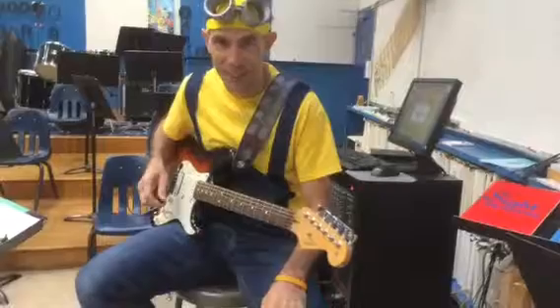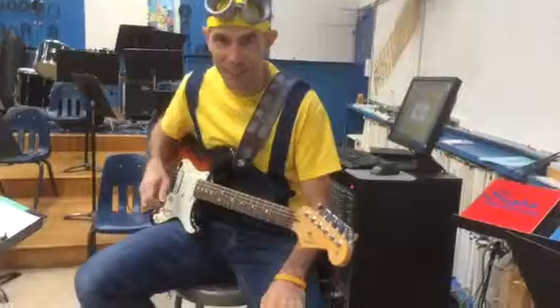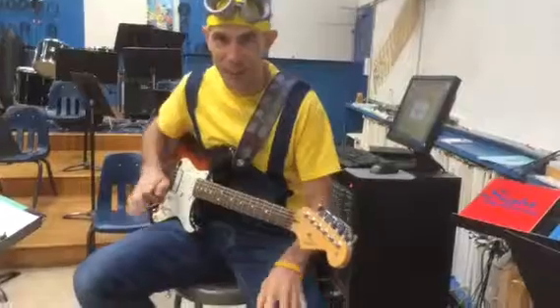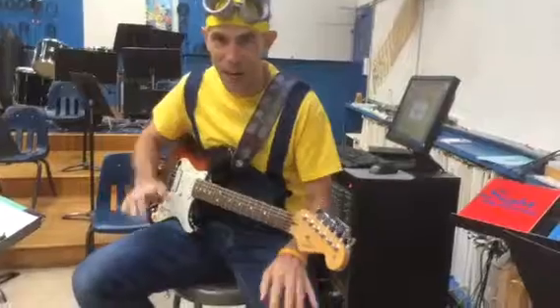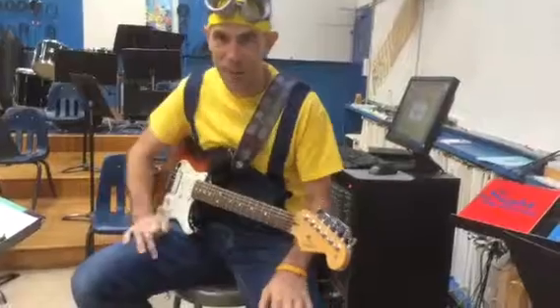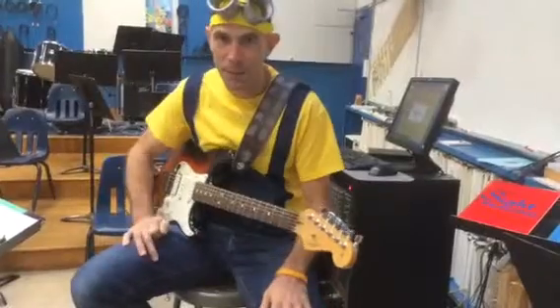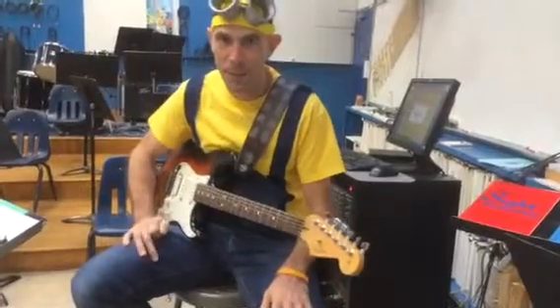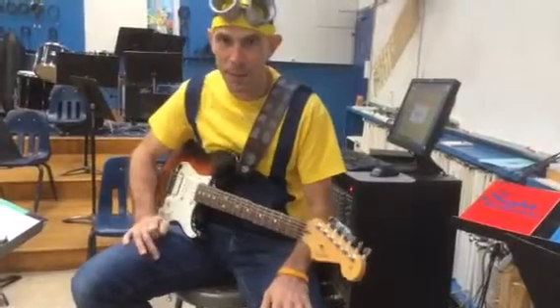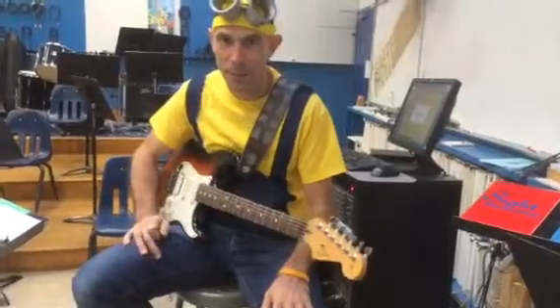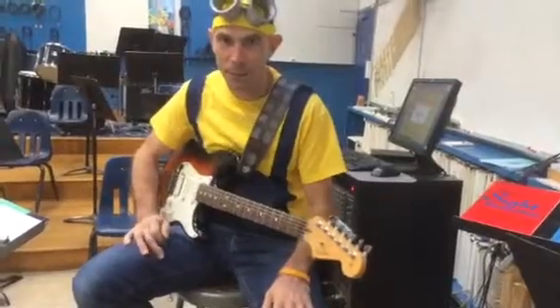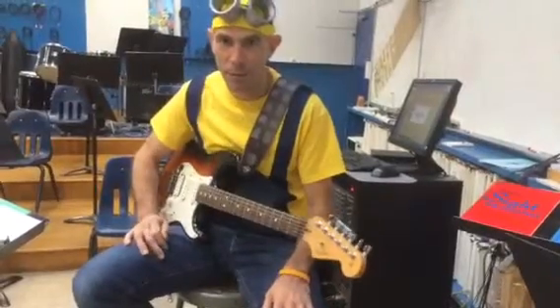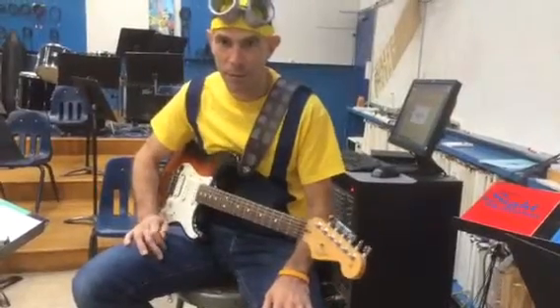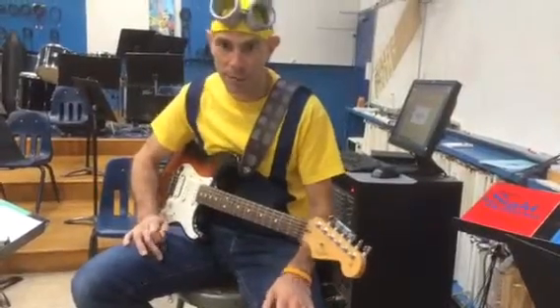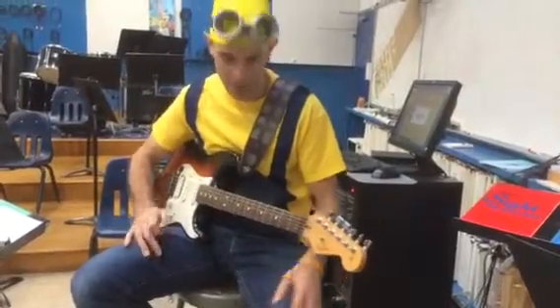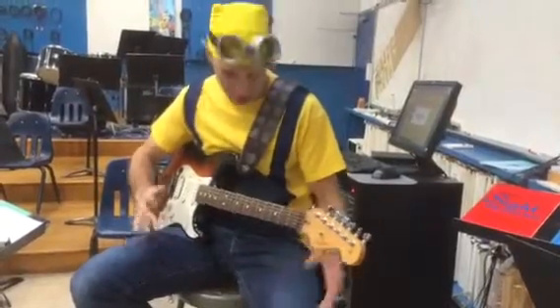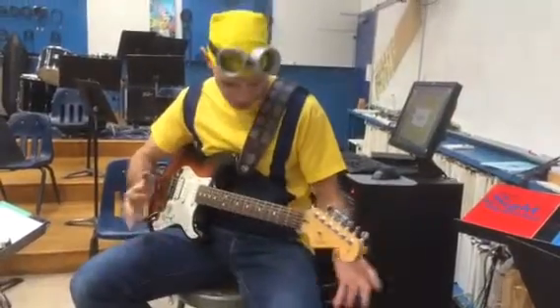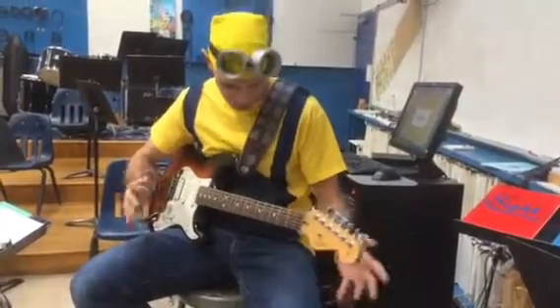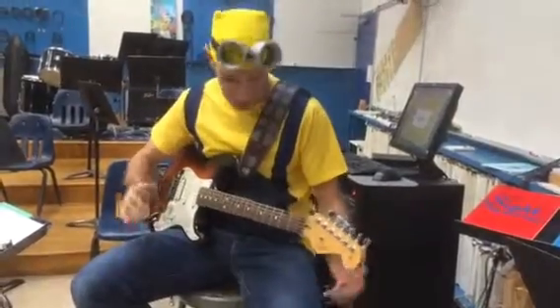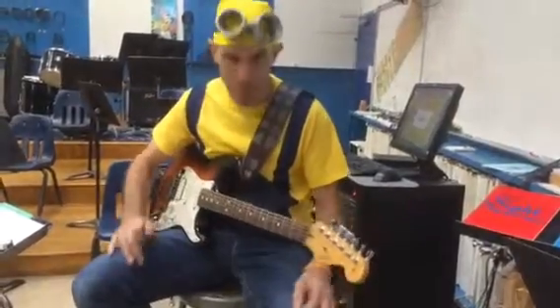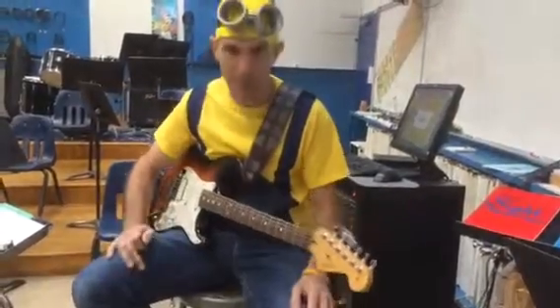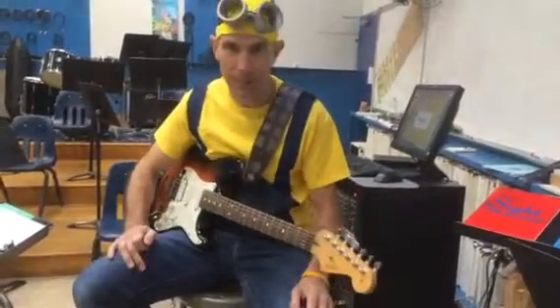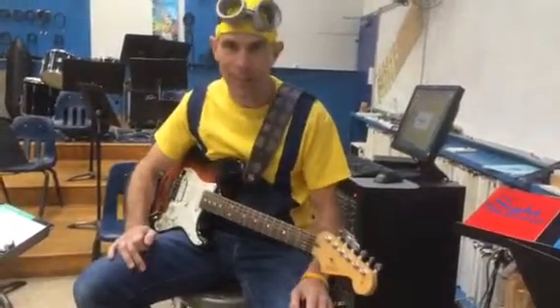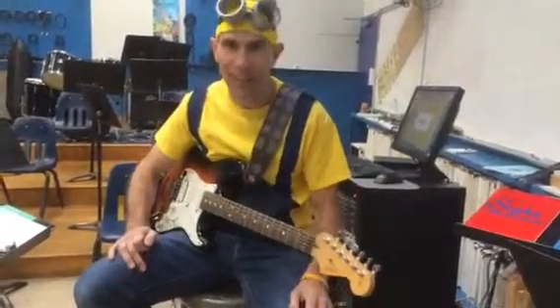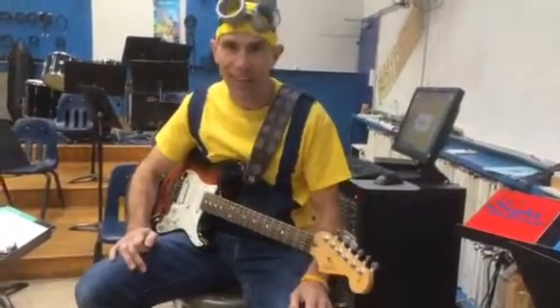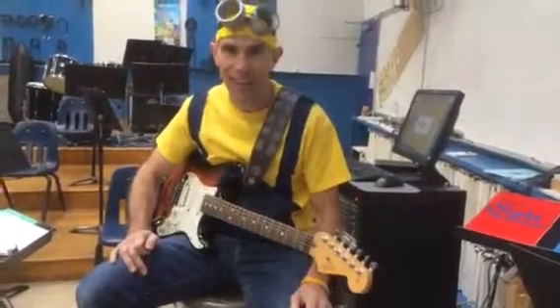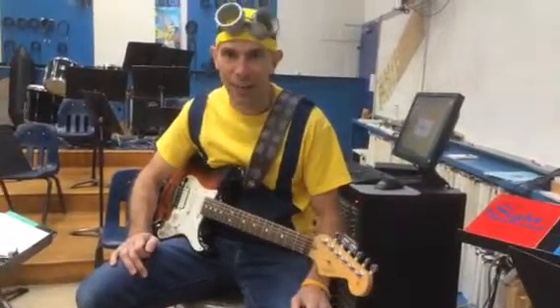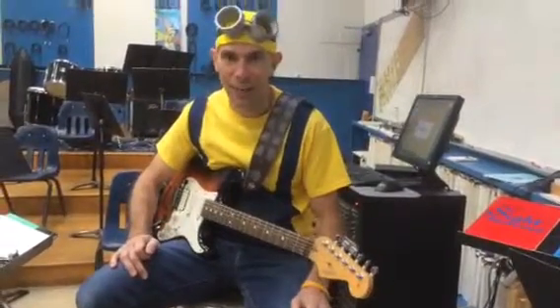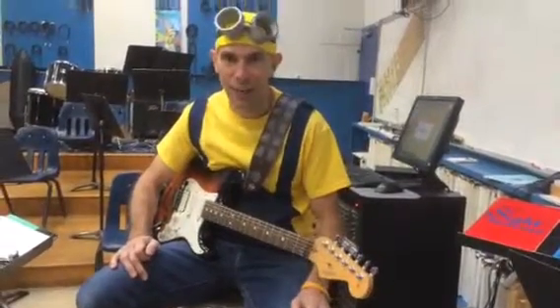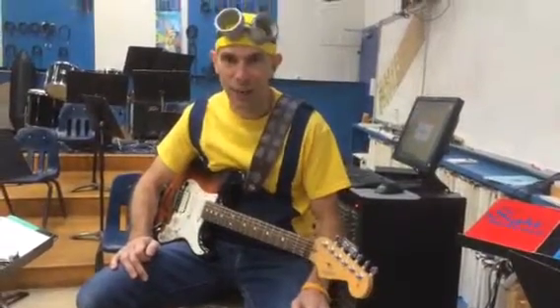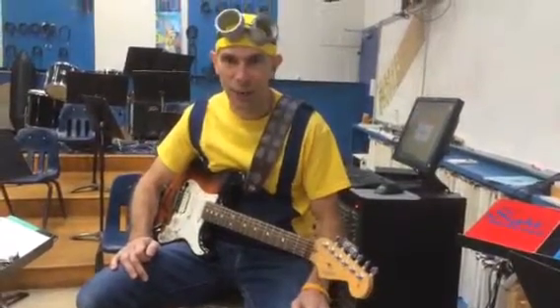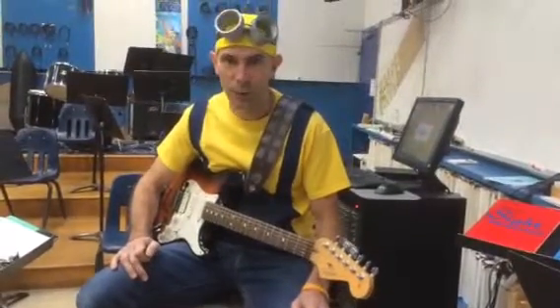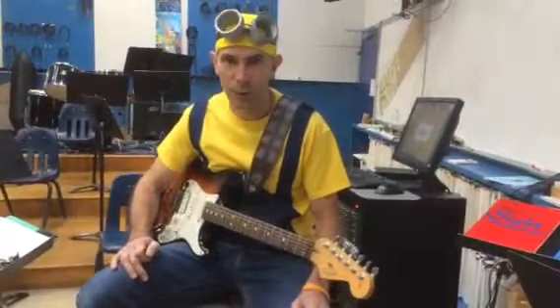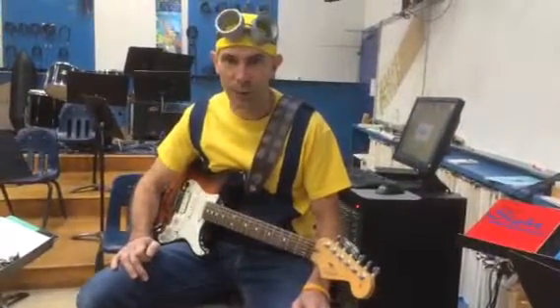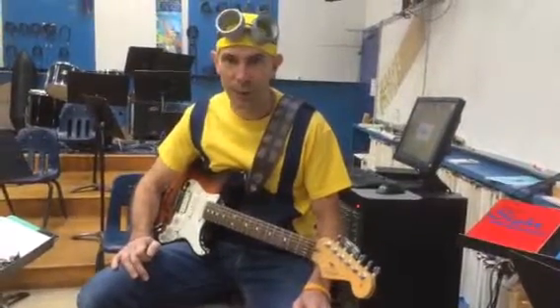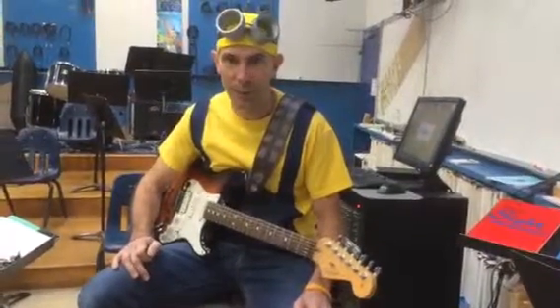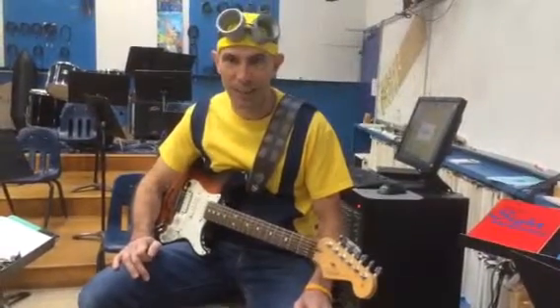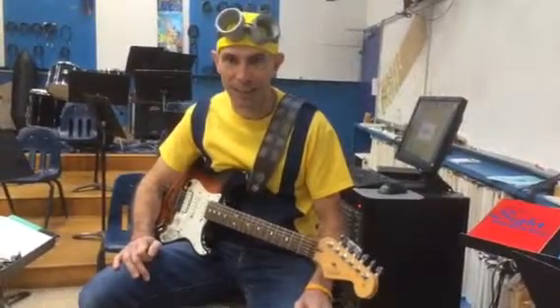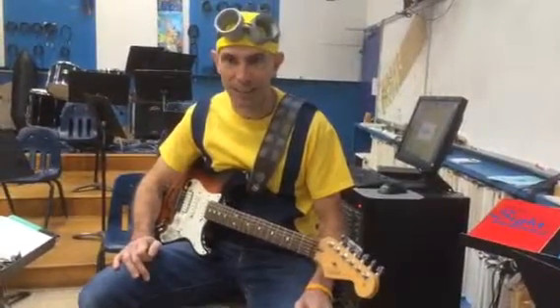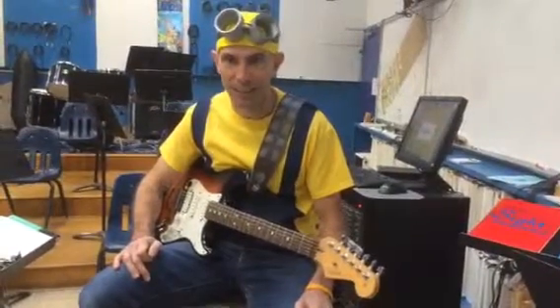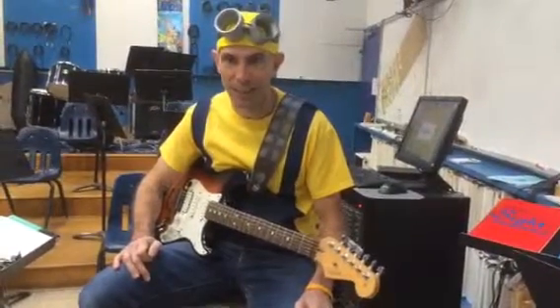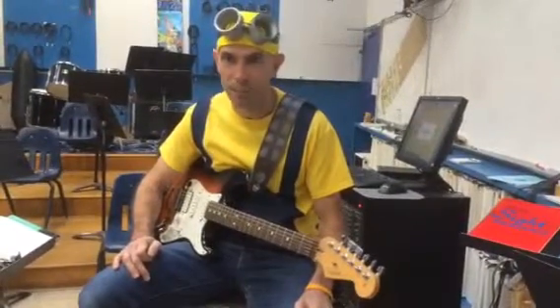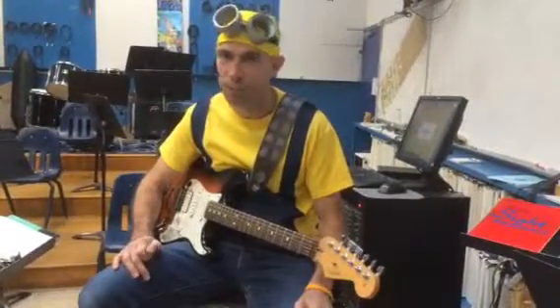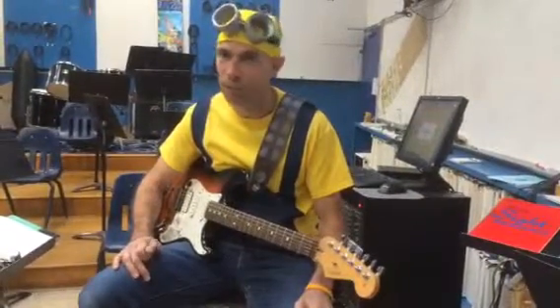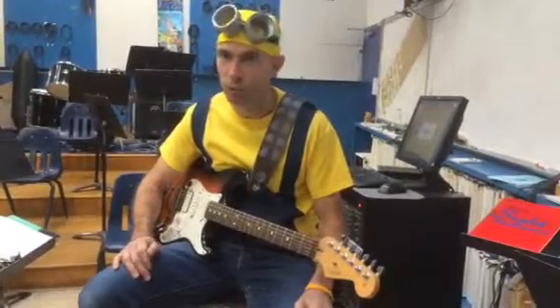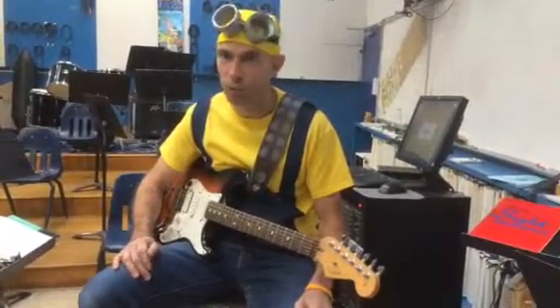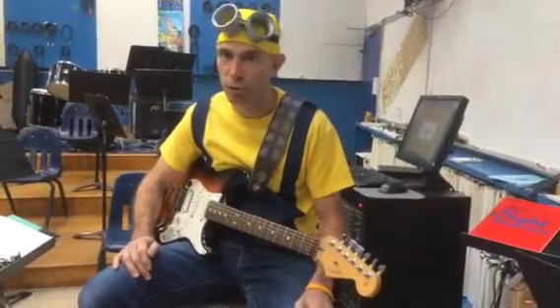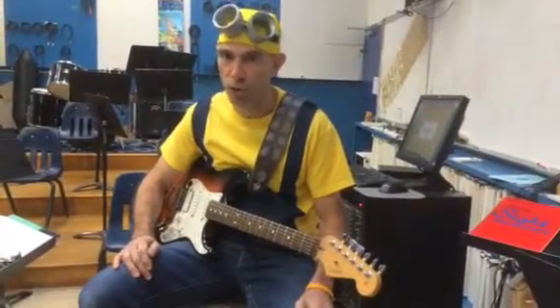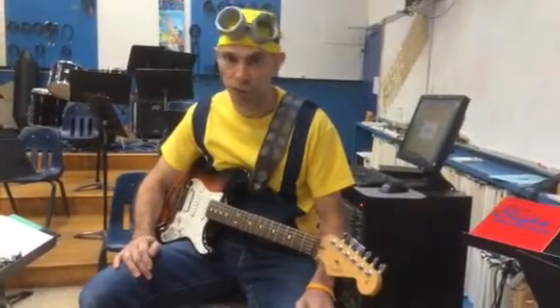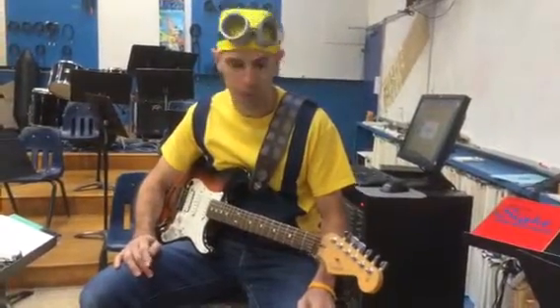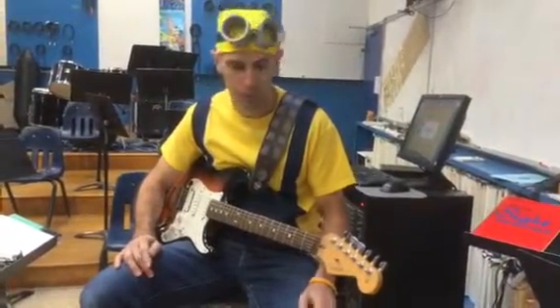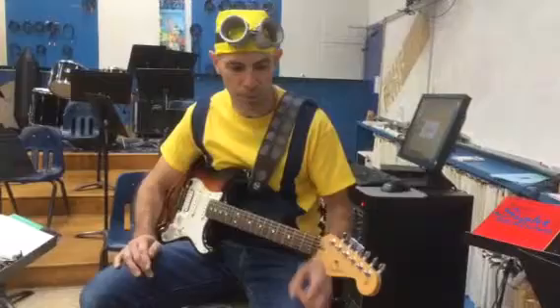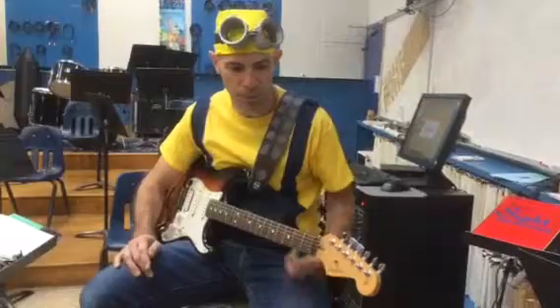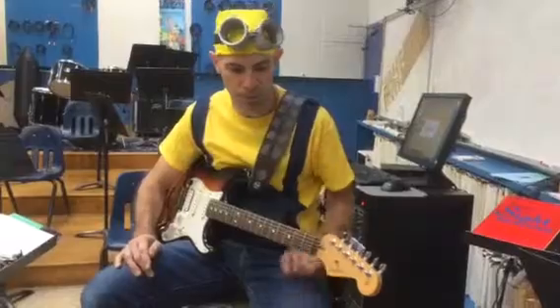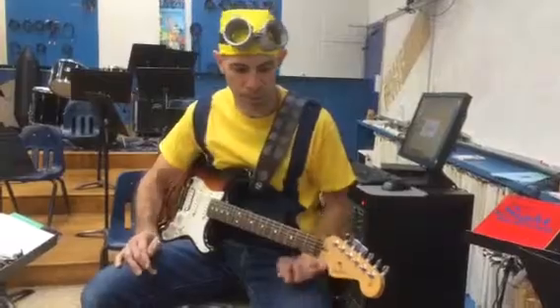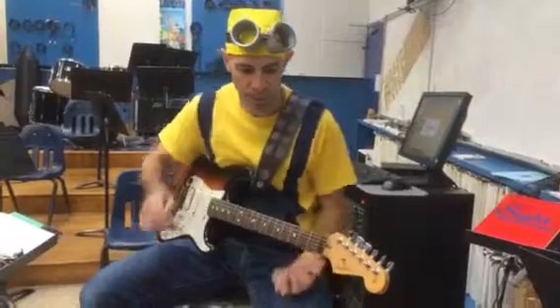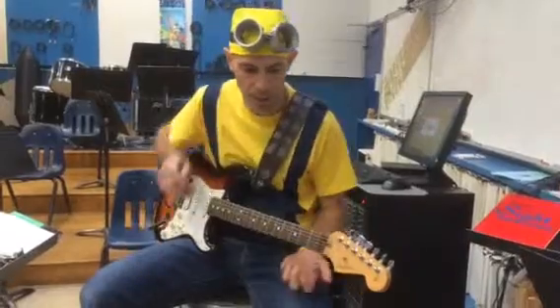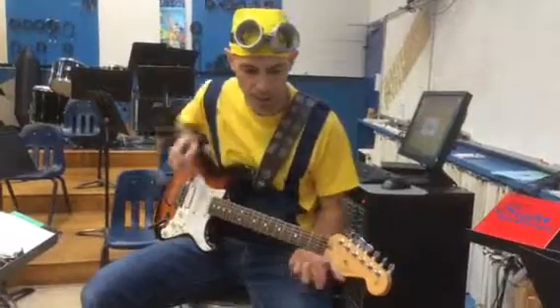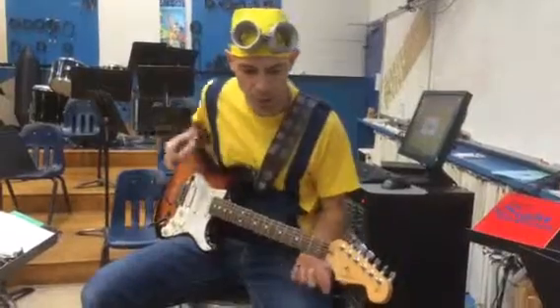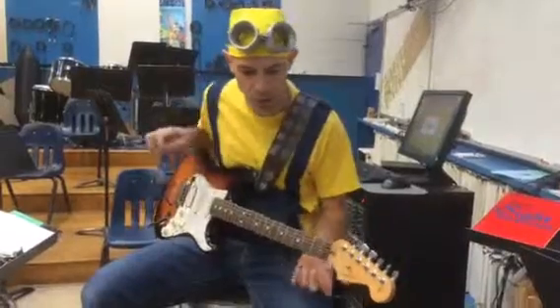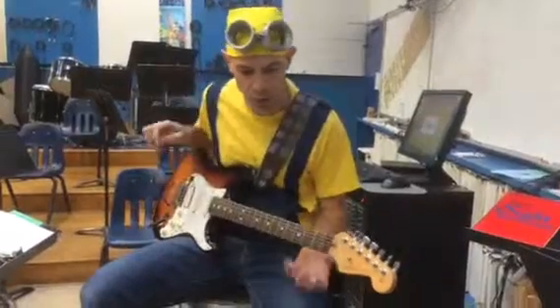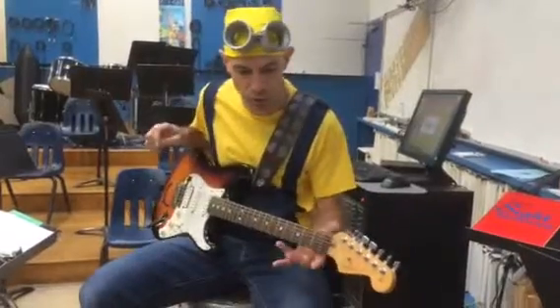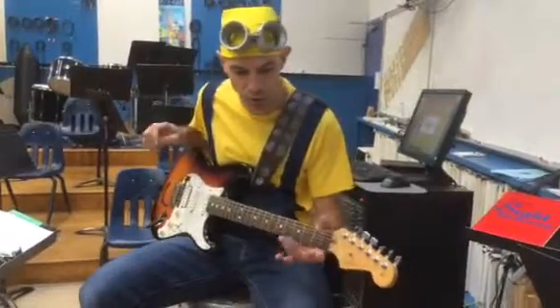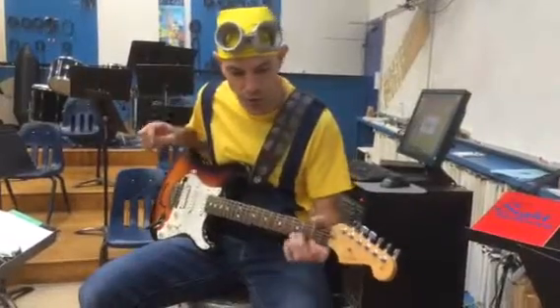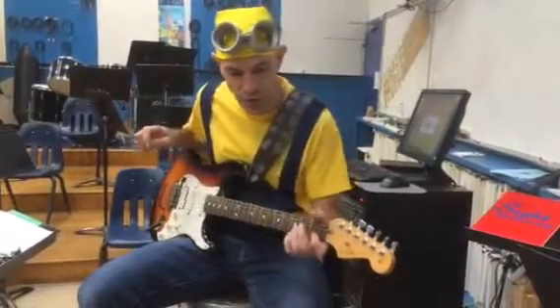Happy Halloween everyone. Yes, I'm a Minion, and I'm giving you your lesson on Mr. Jones by Counting Crows.